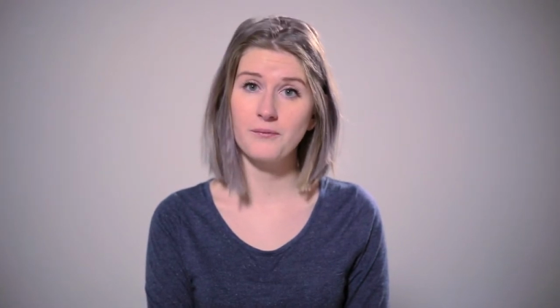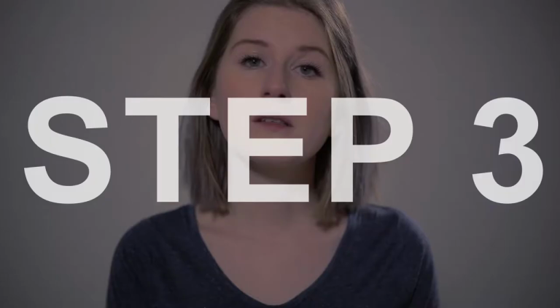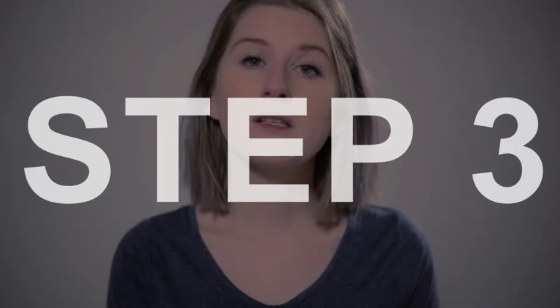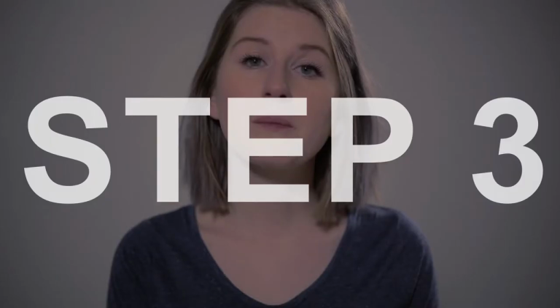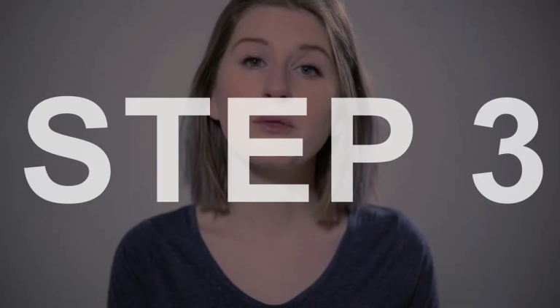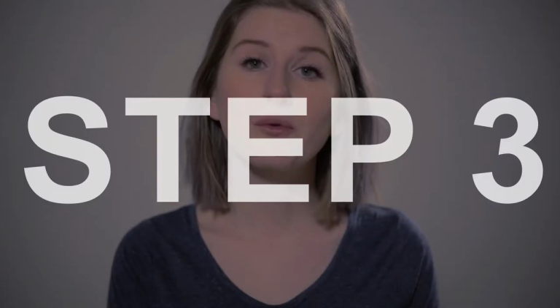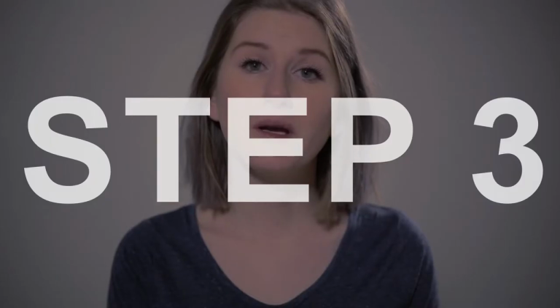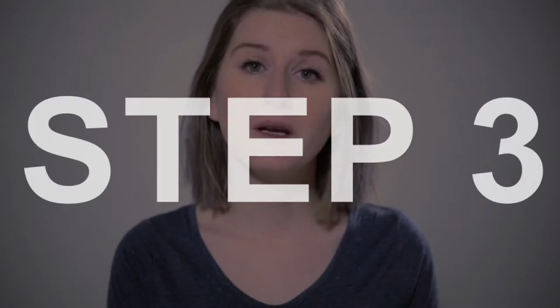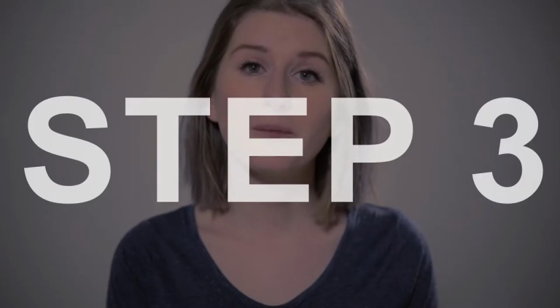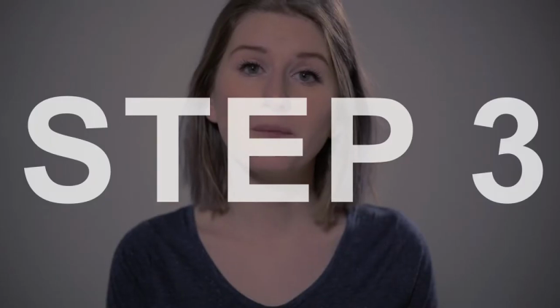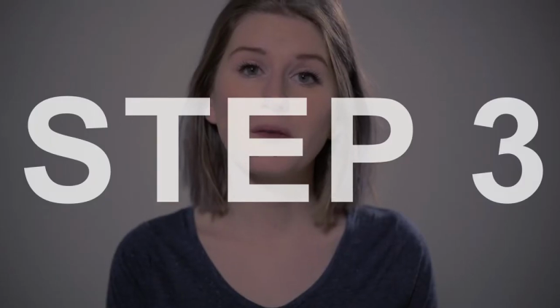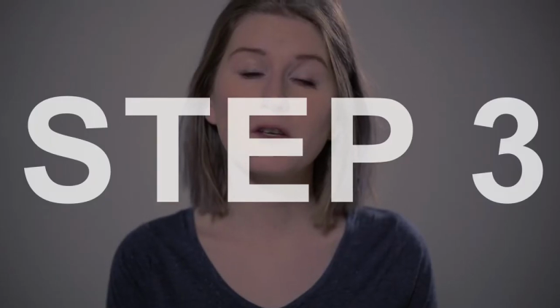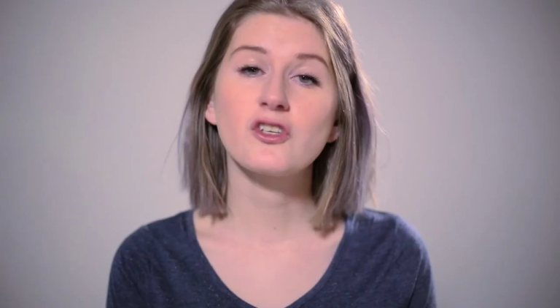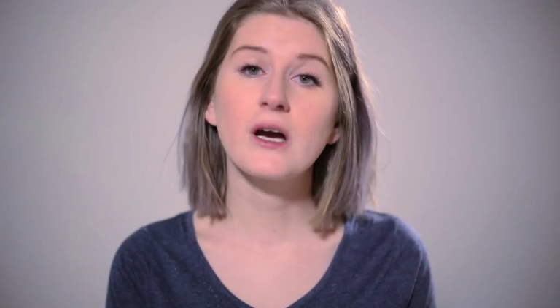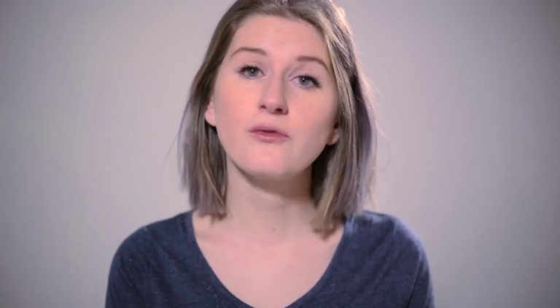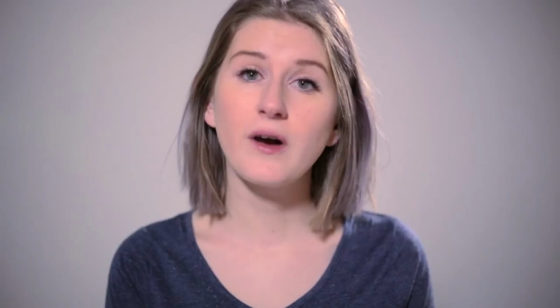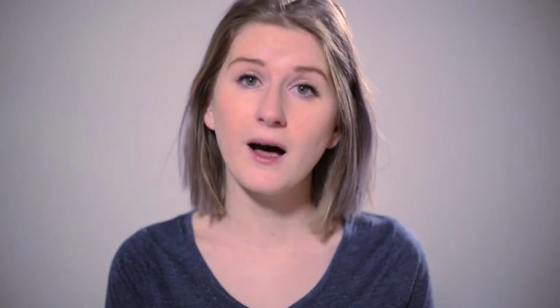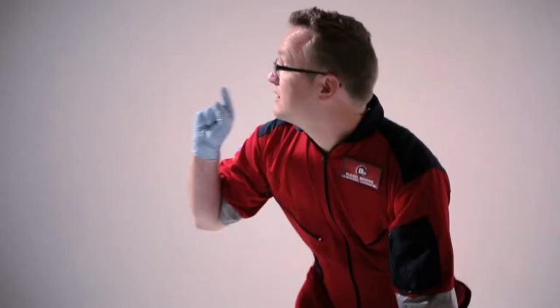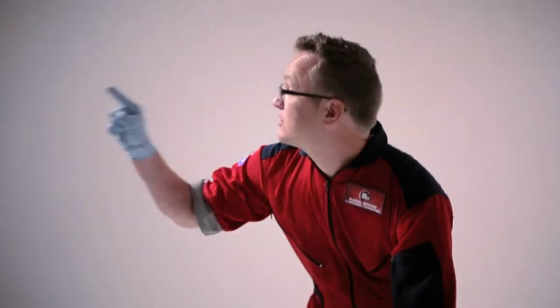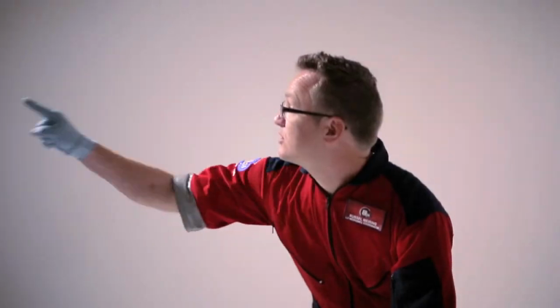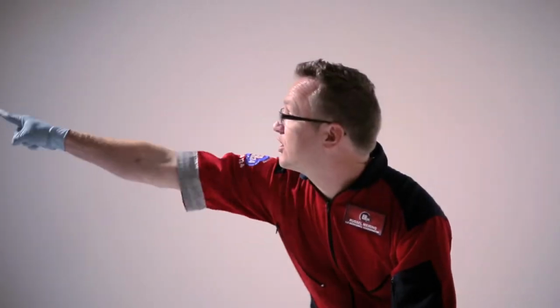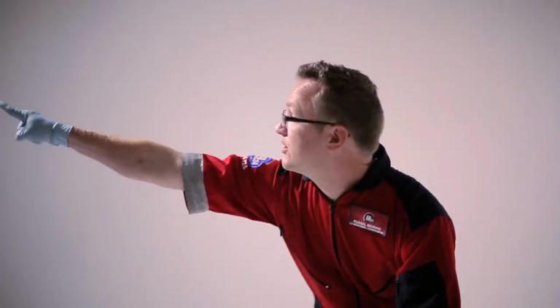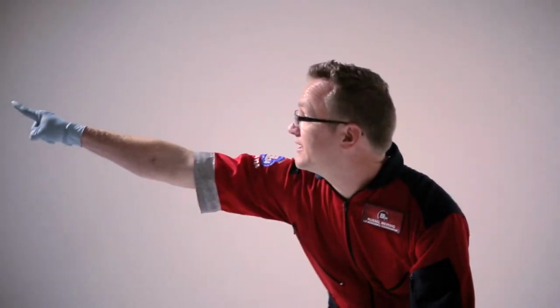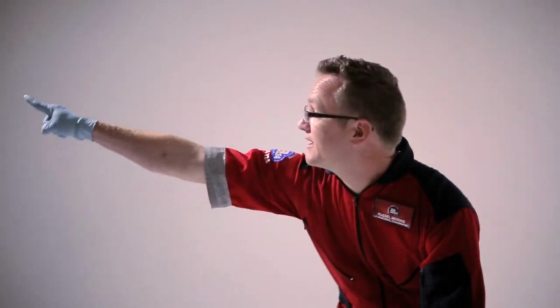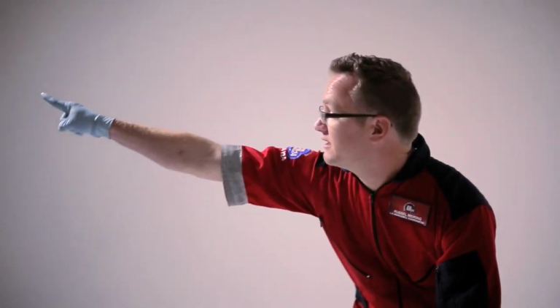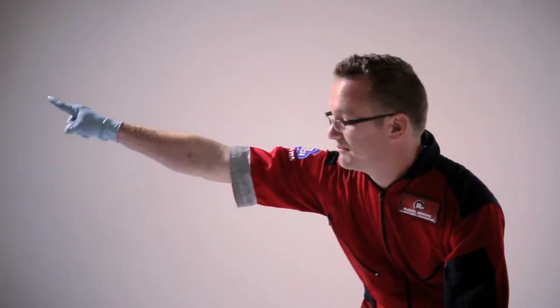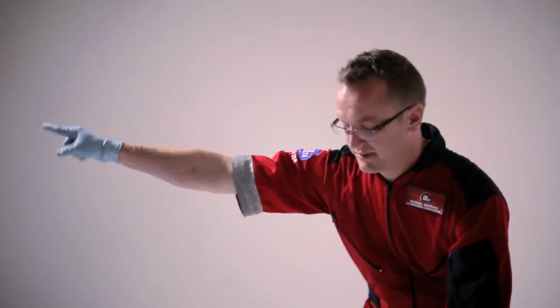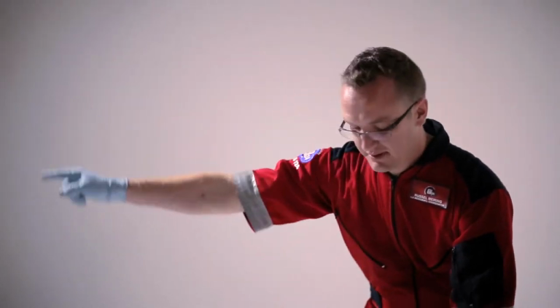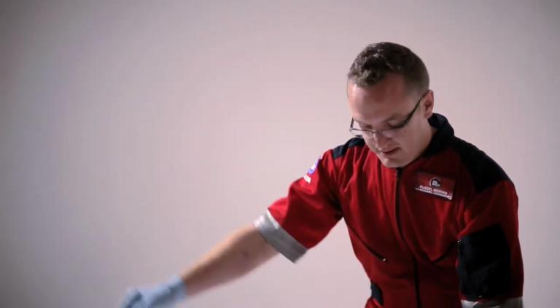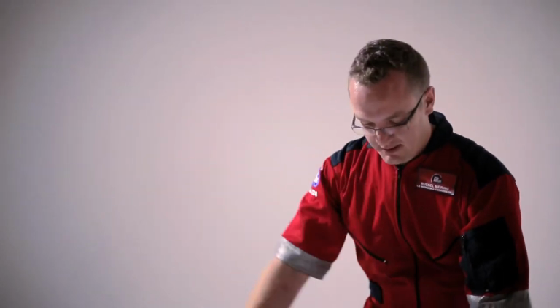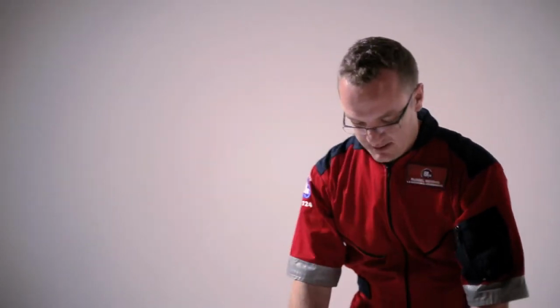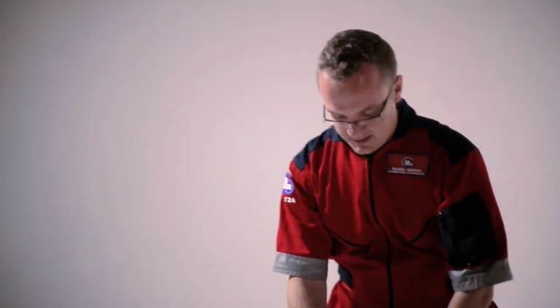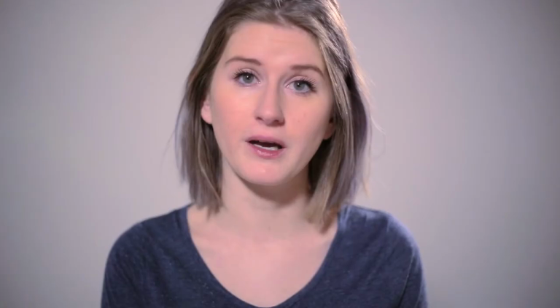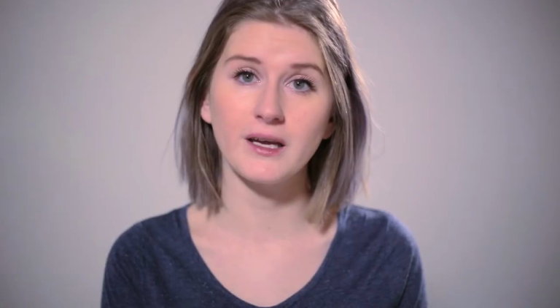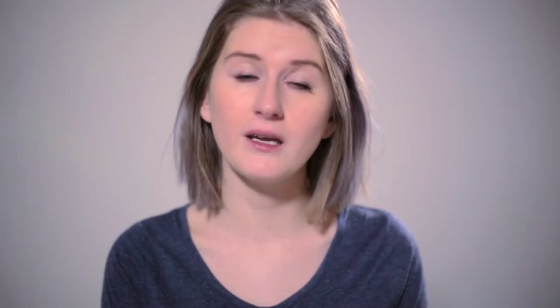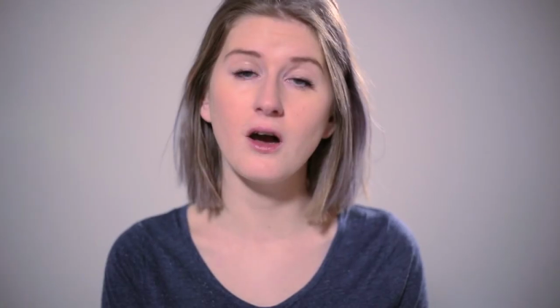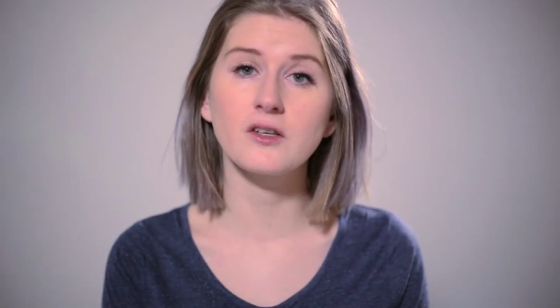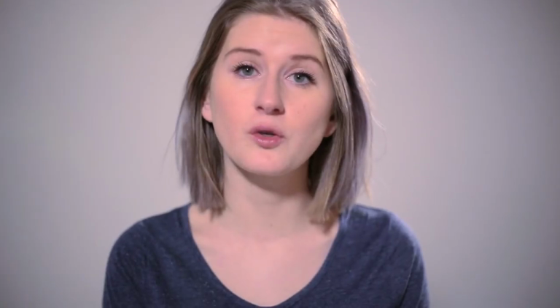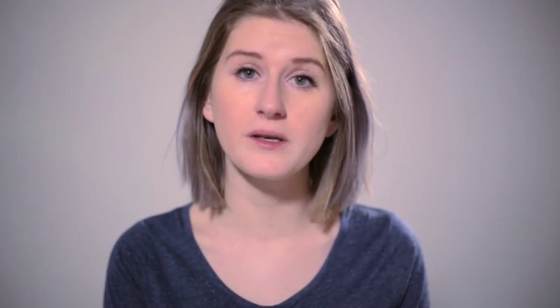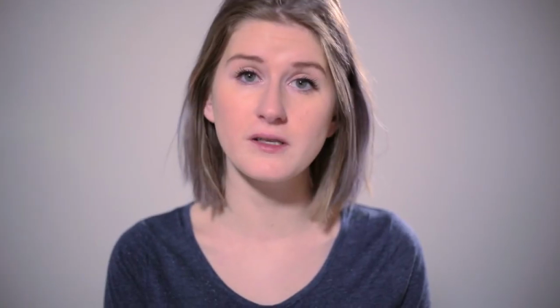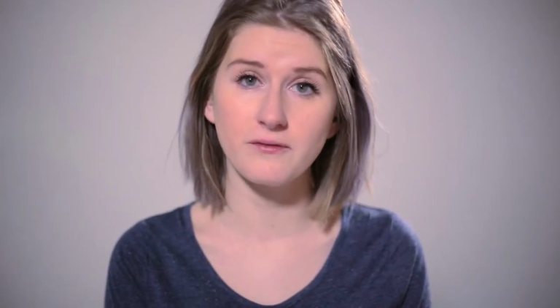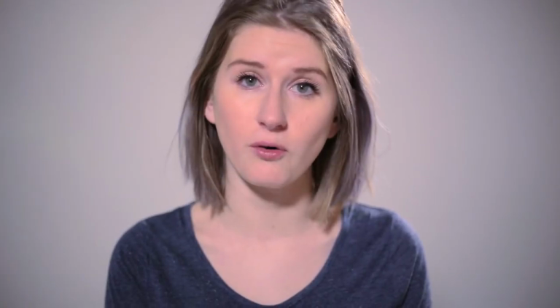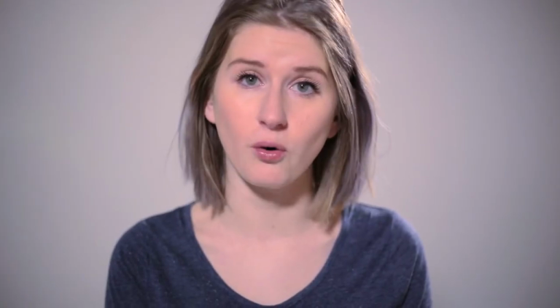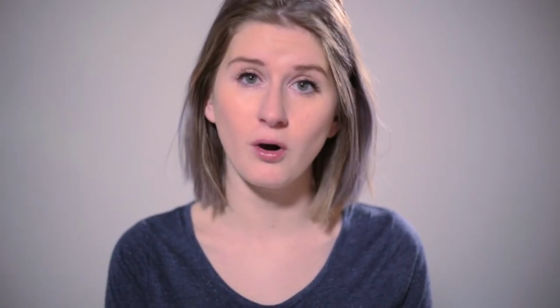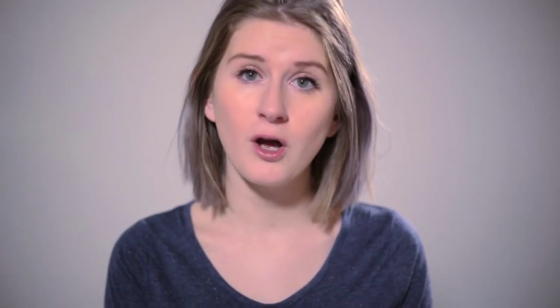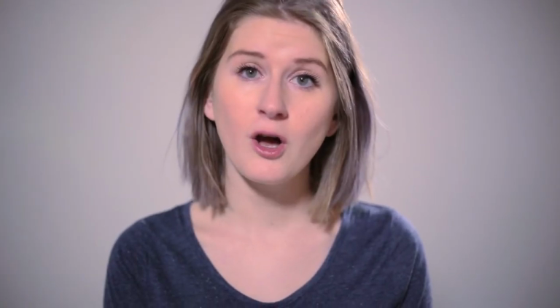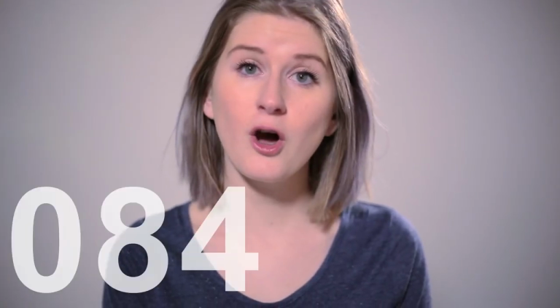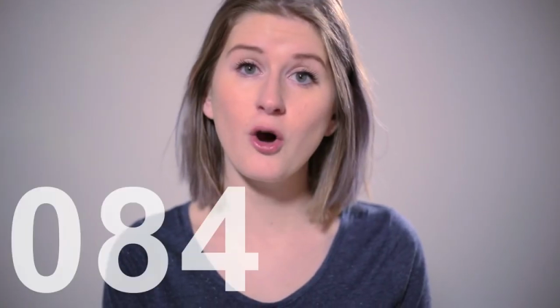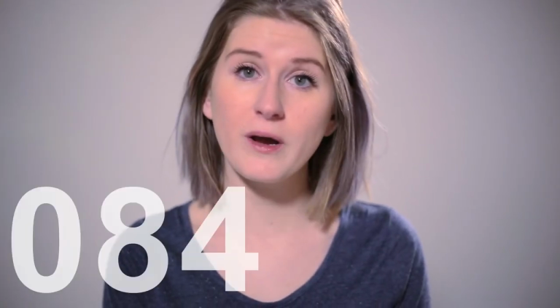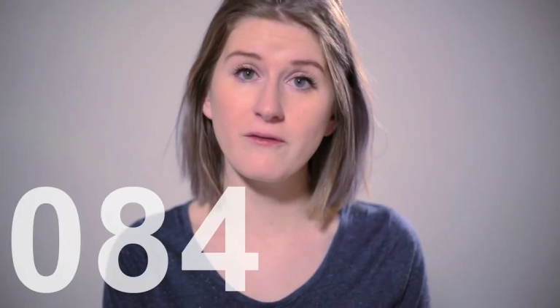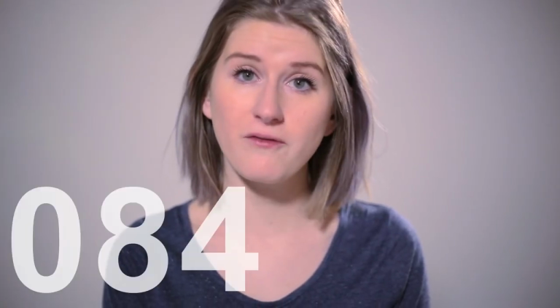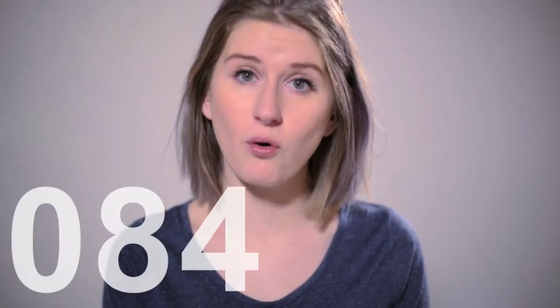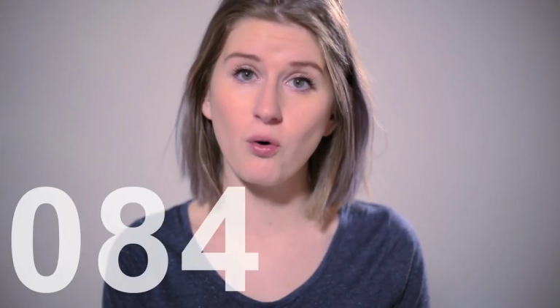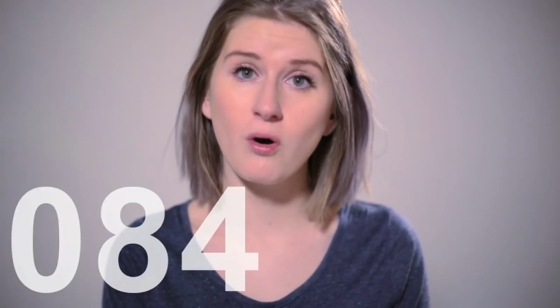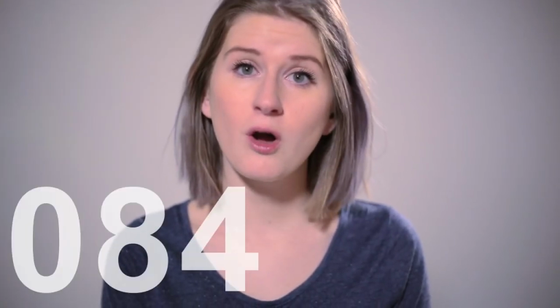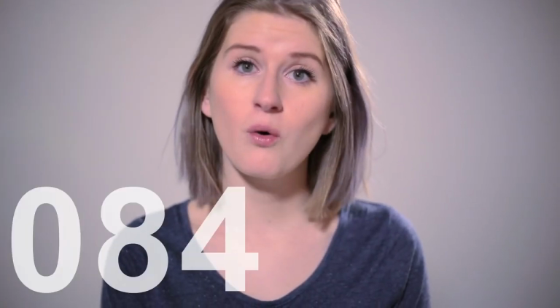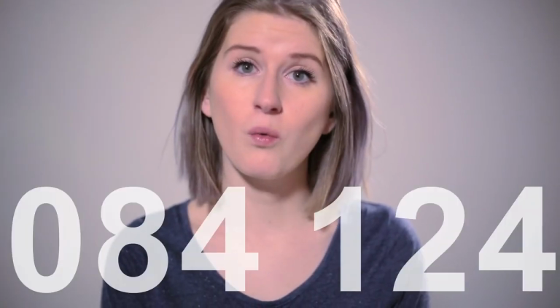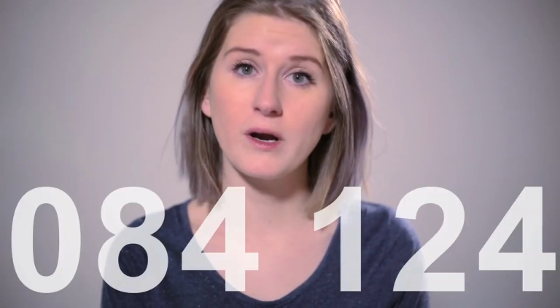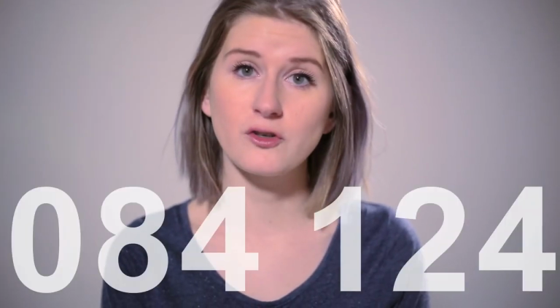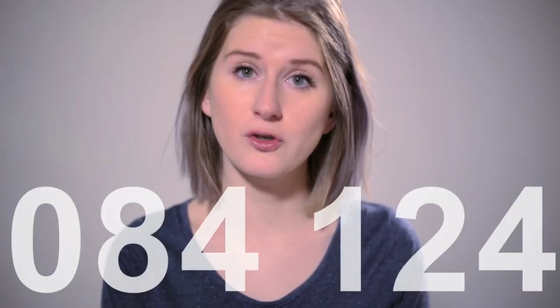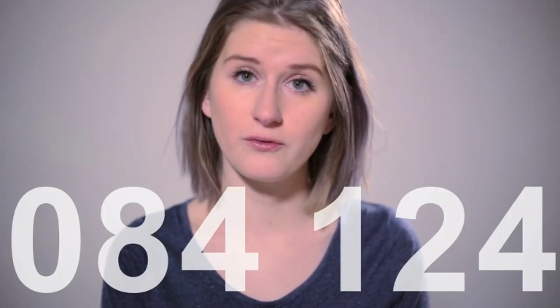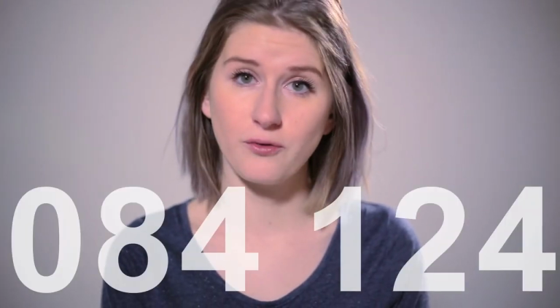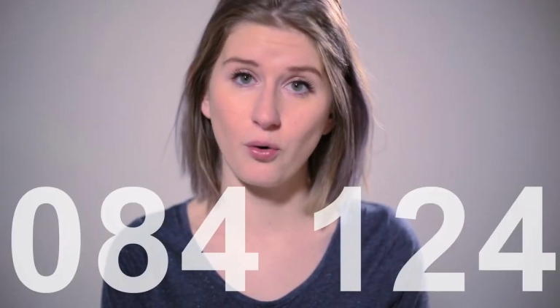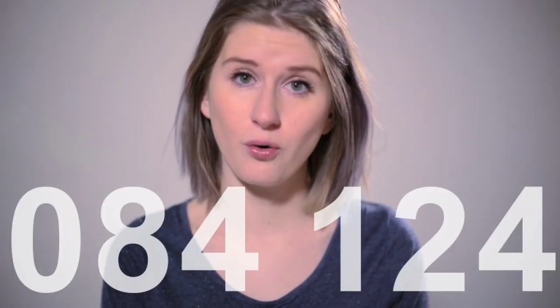Step 3: Shout for help and call the emergency number ER 24, 084 124.